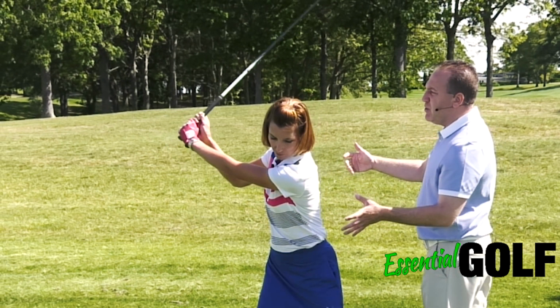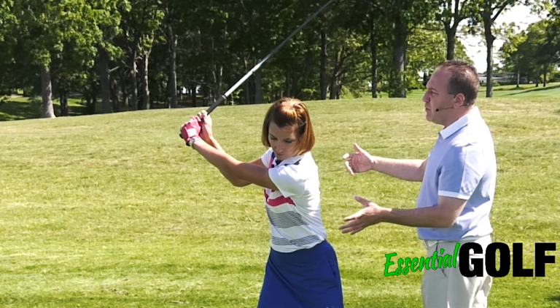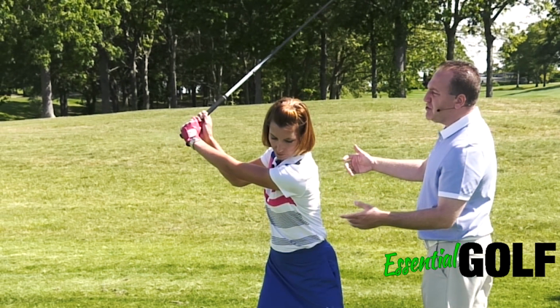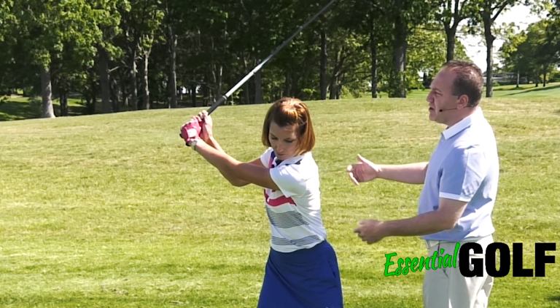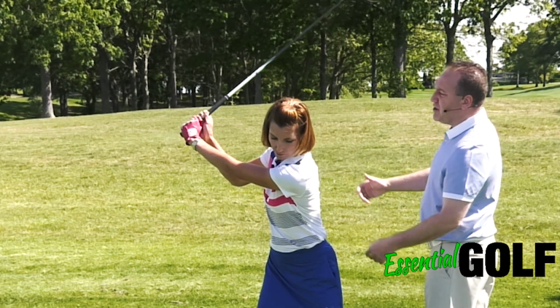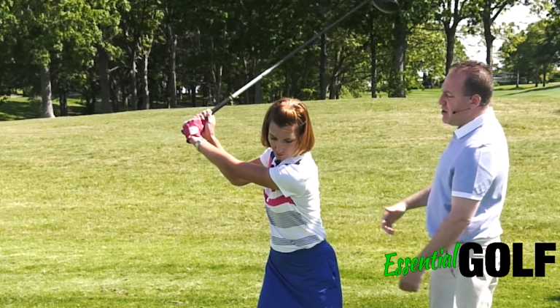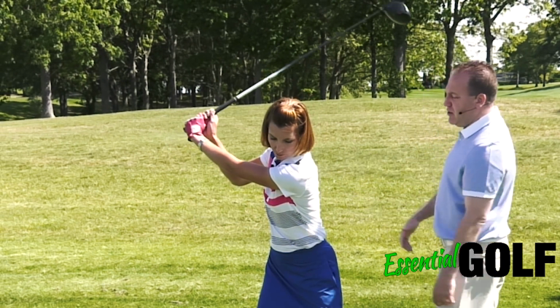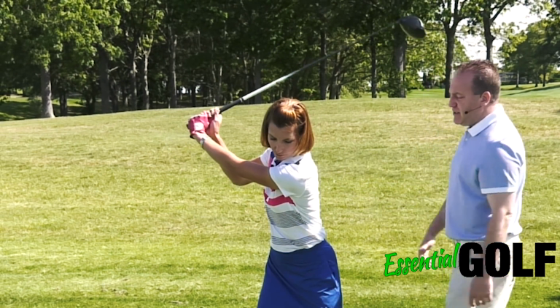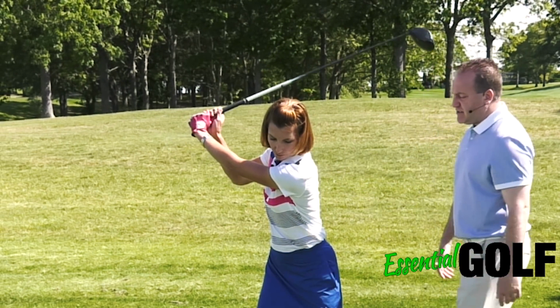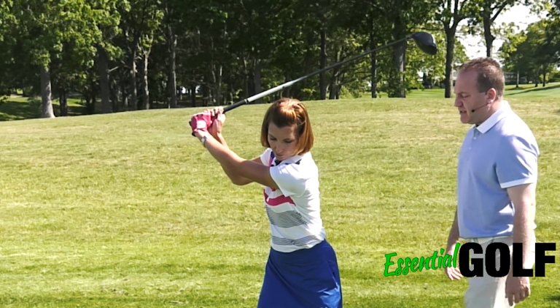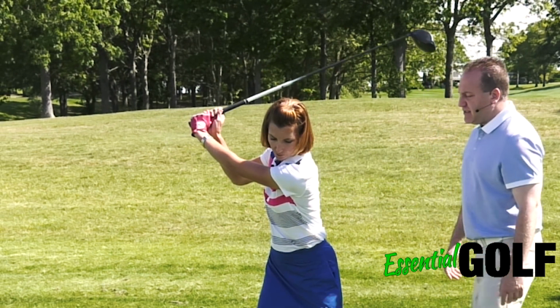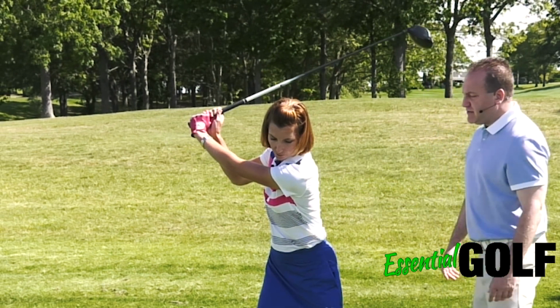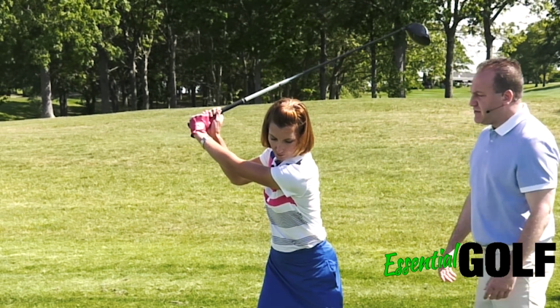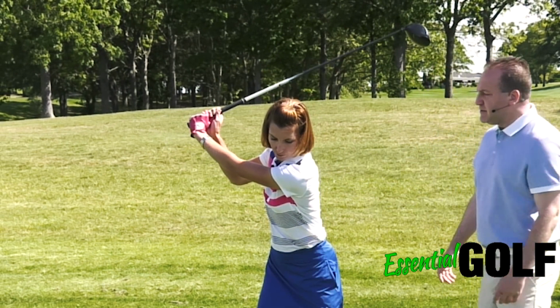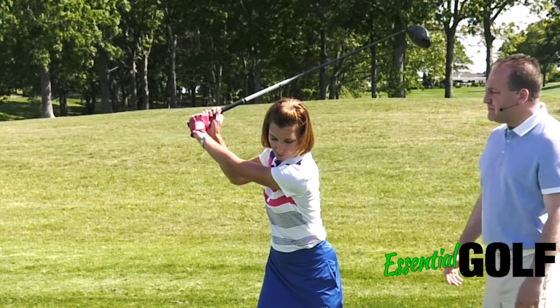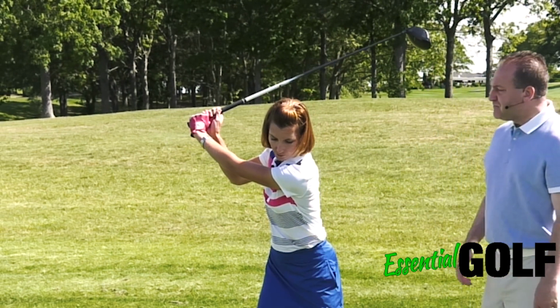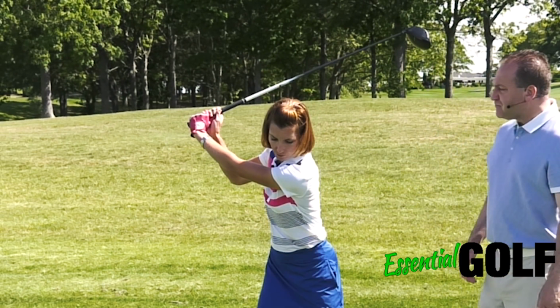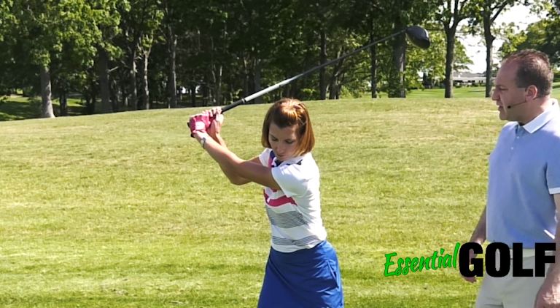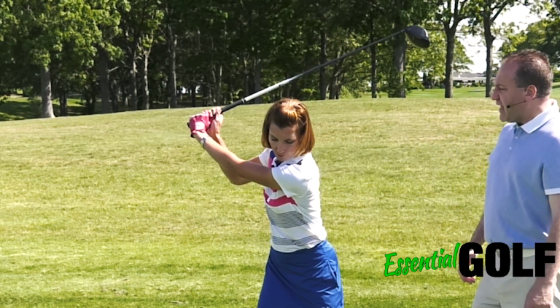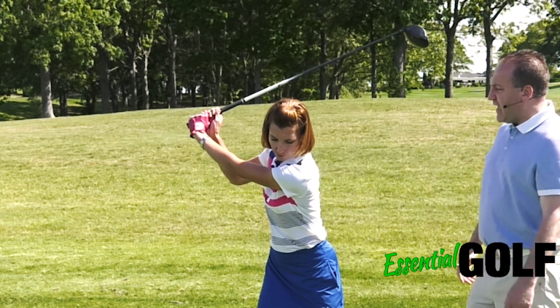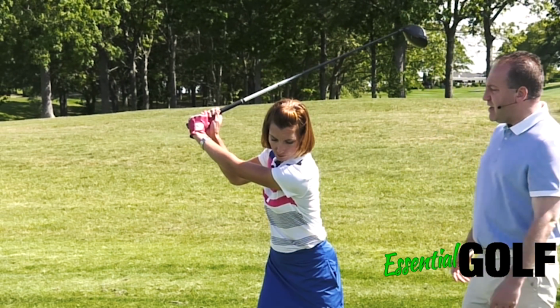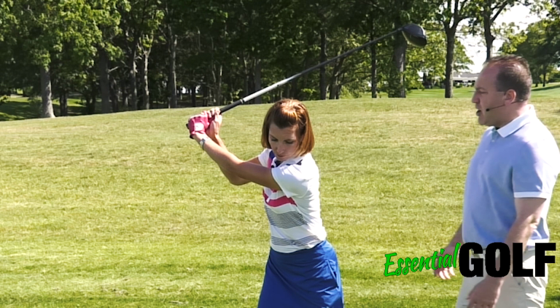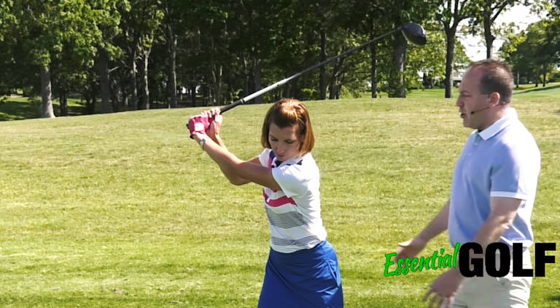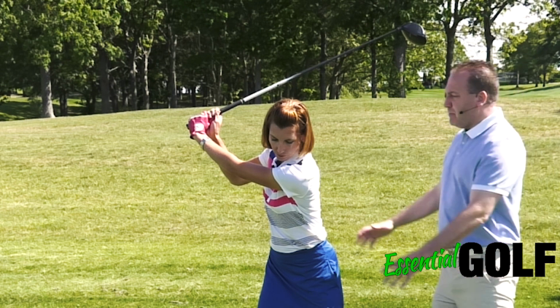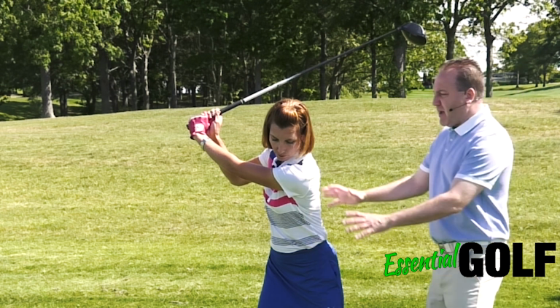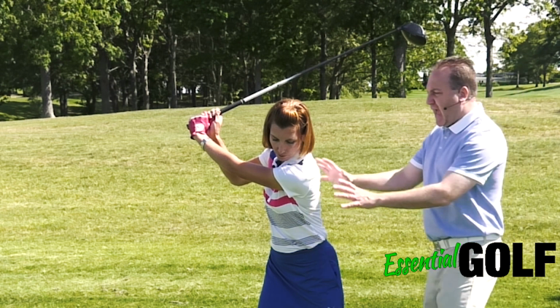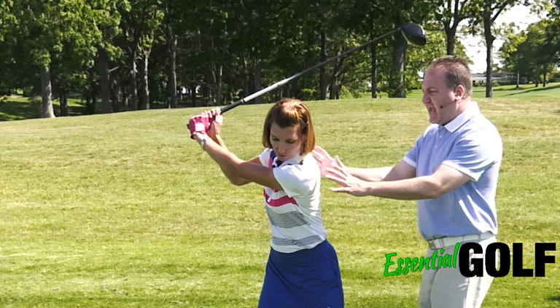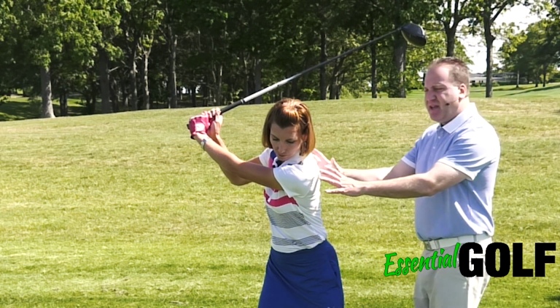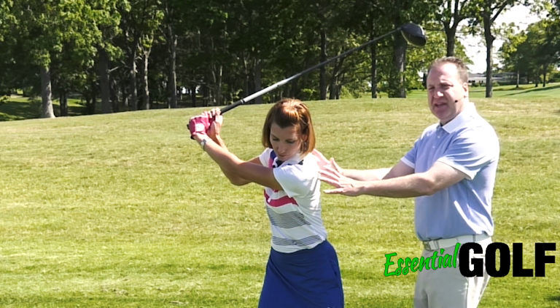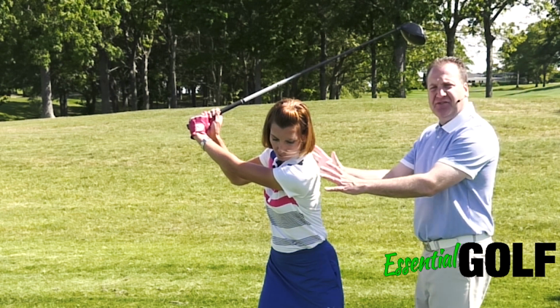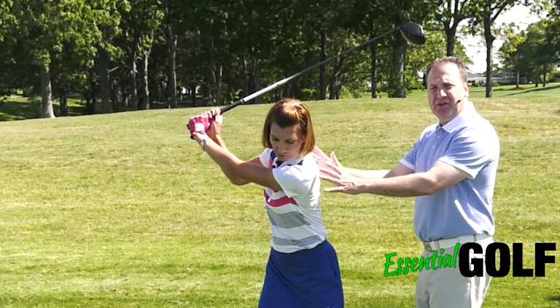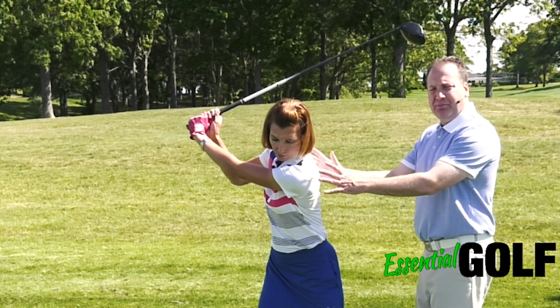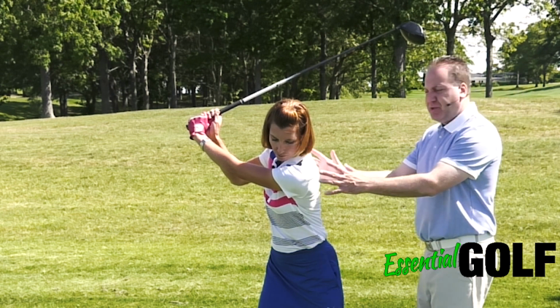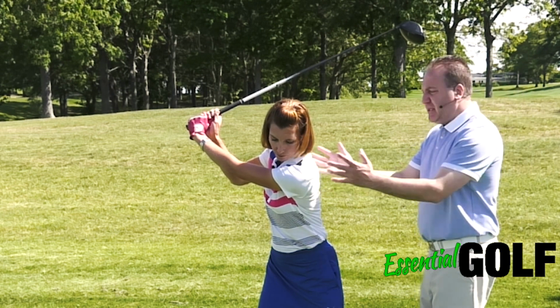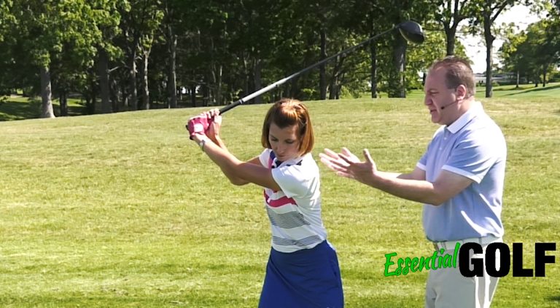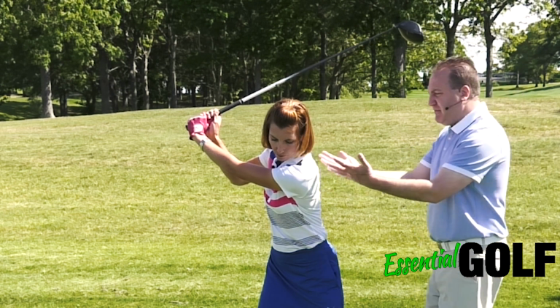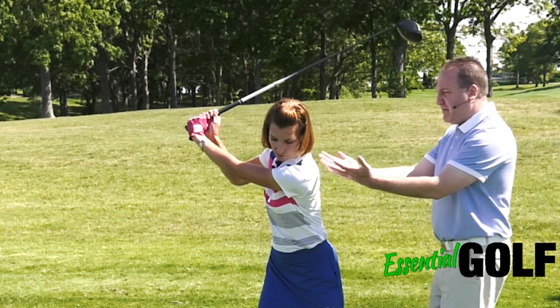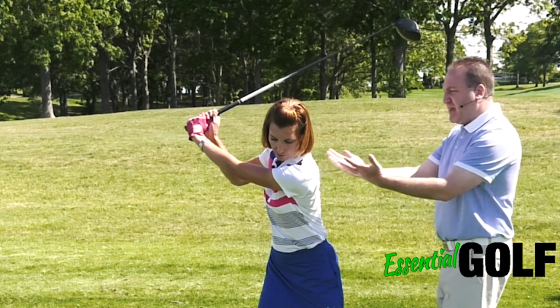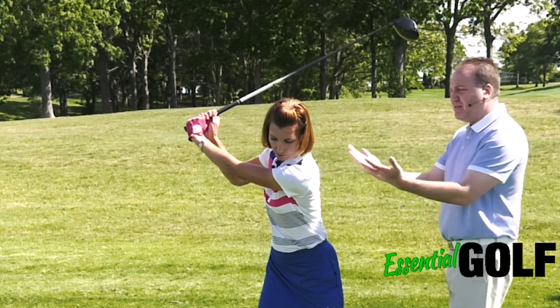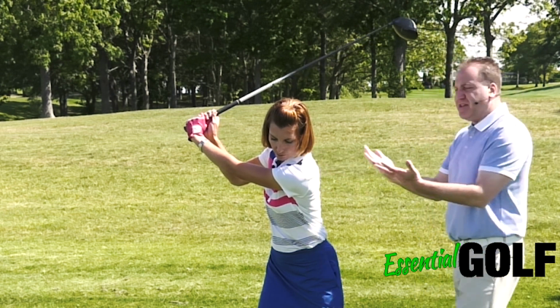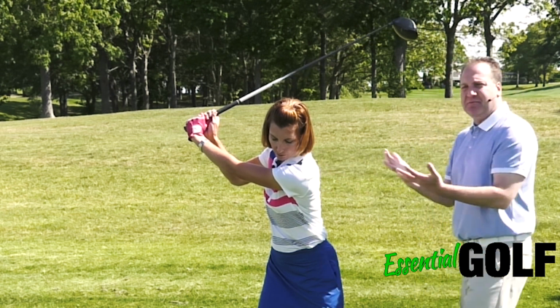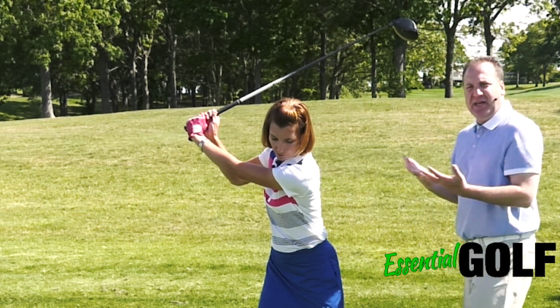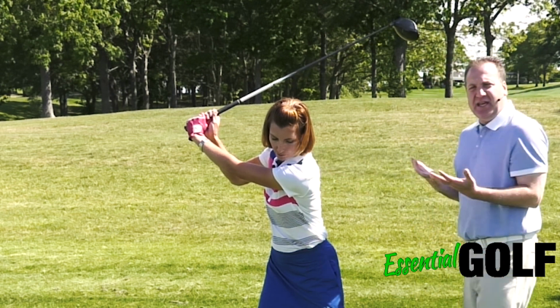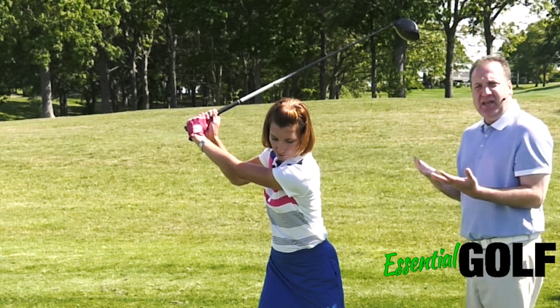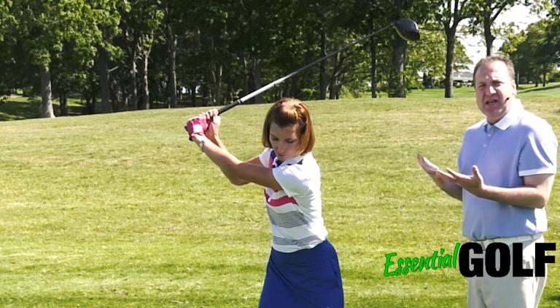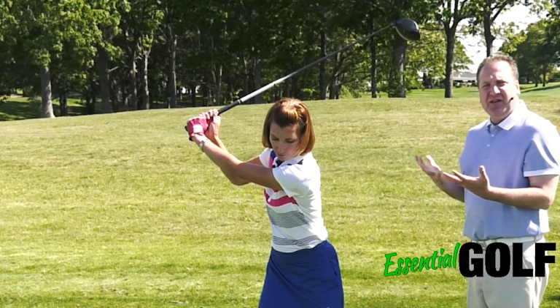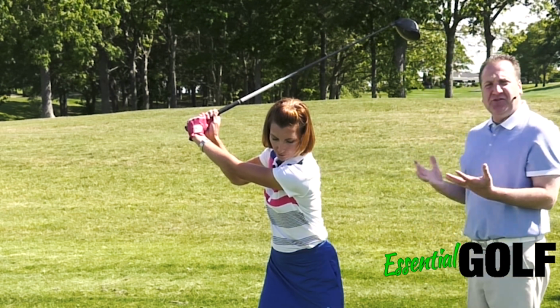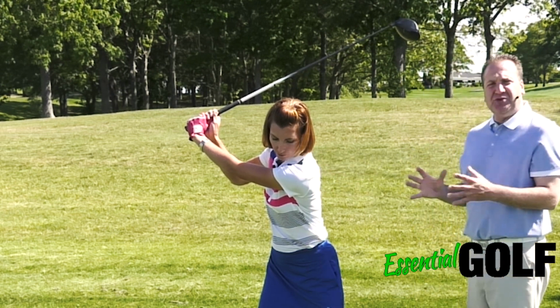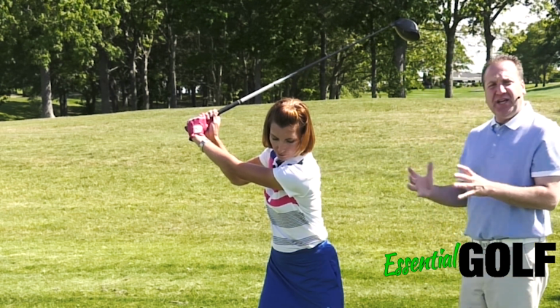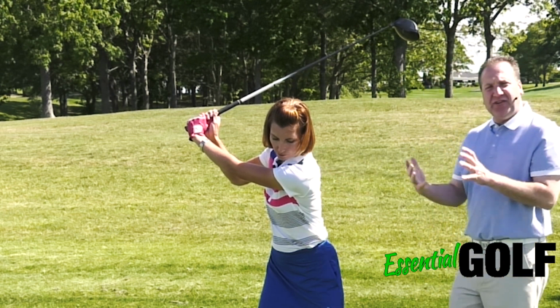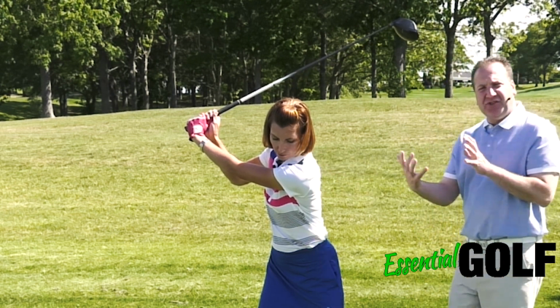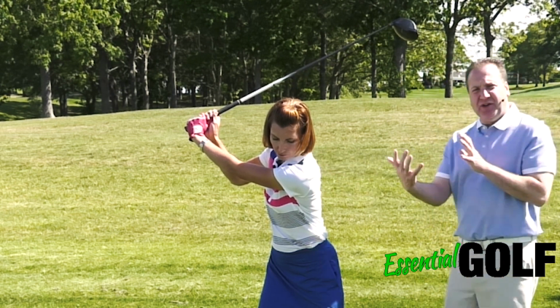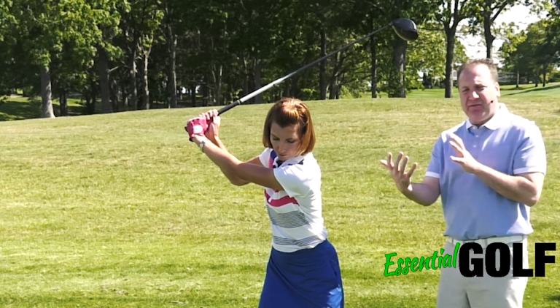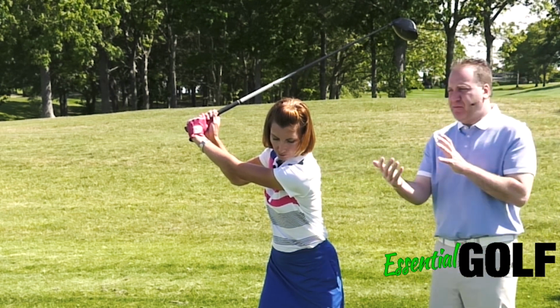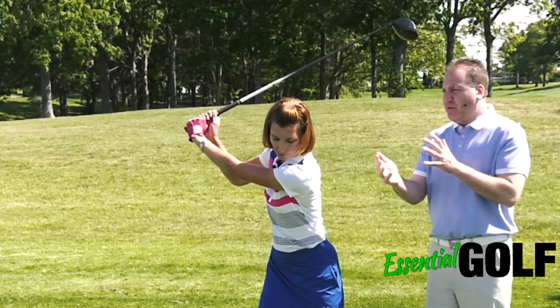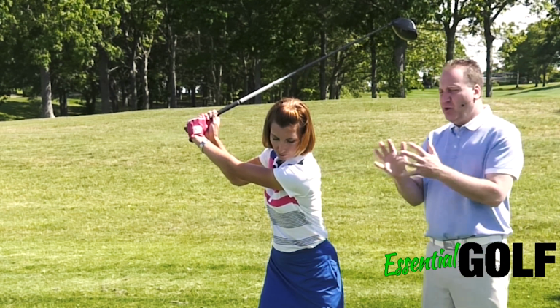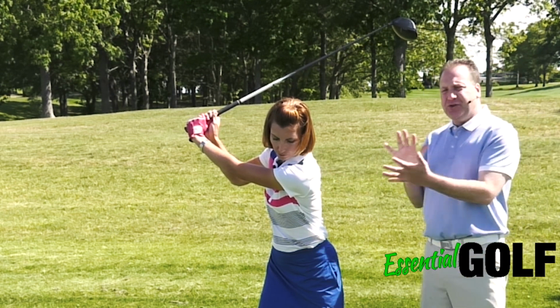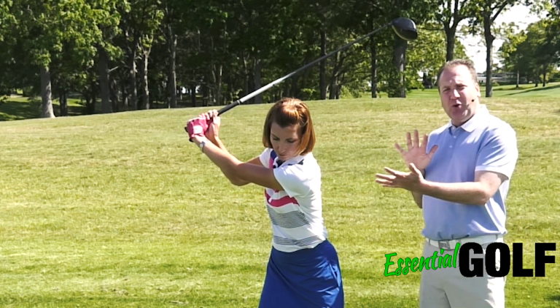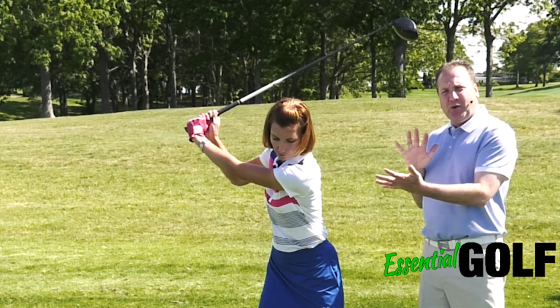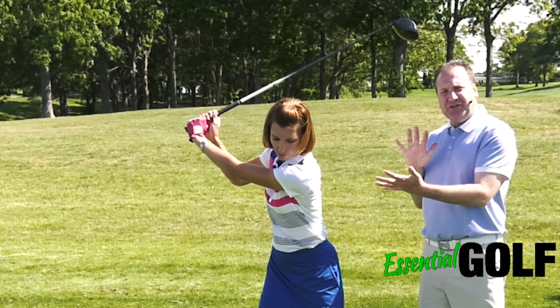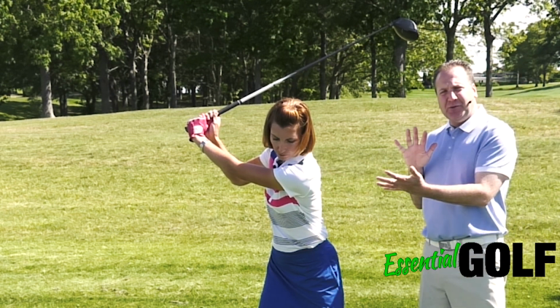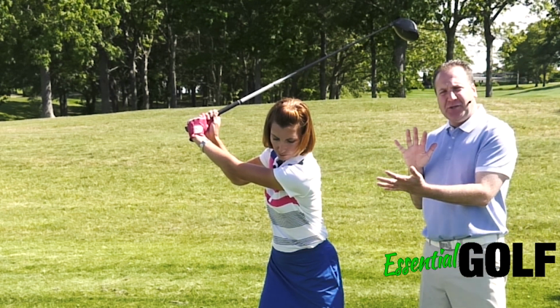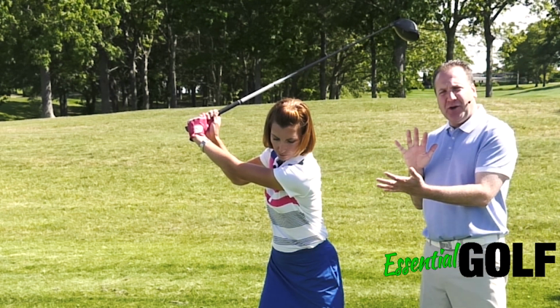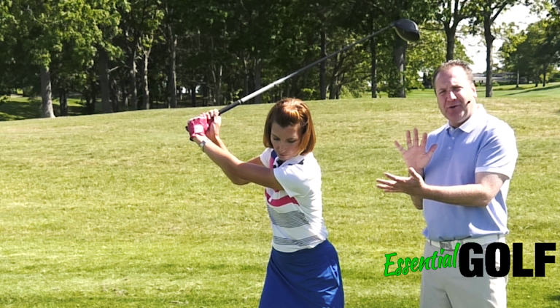What you're going to notice is that her back is completely facing me, so she has done a full torso turn.